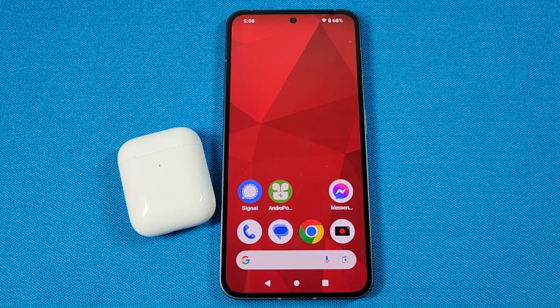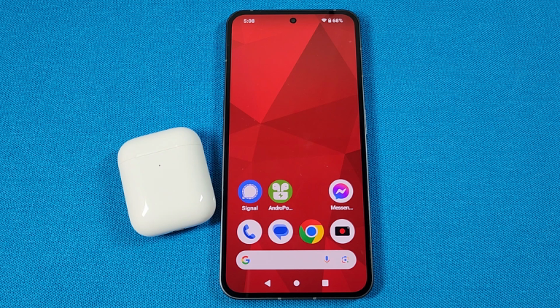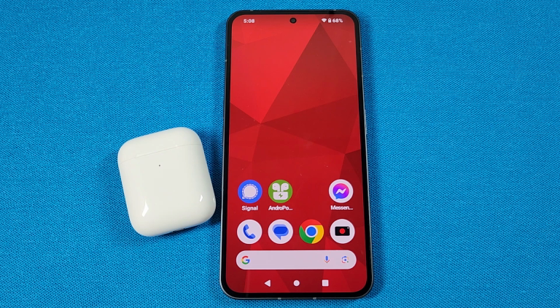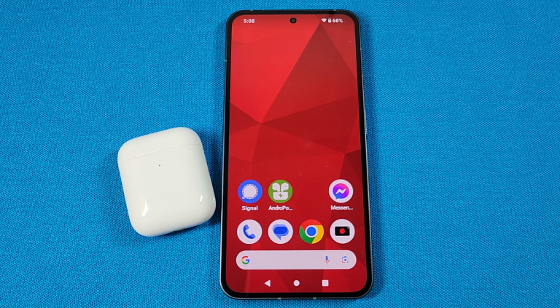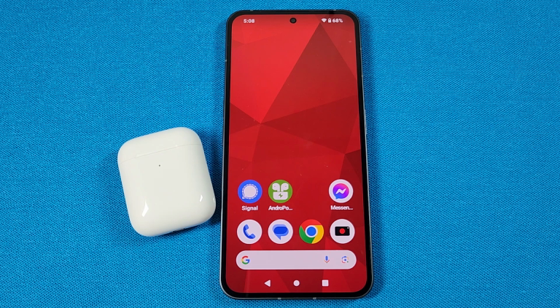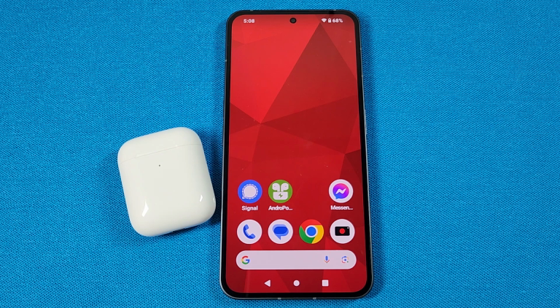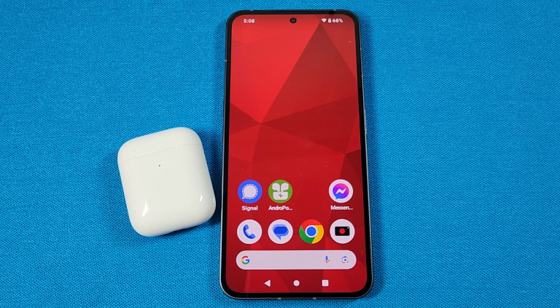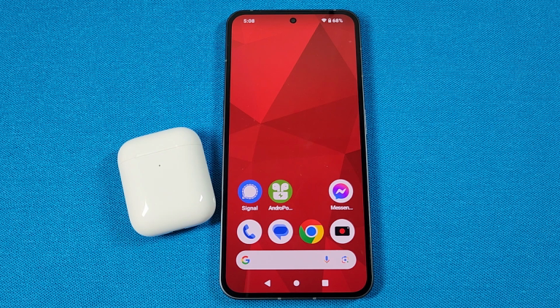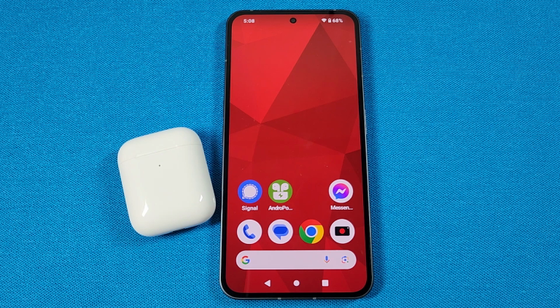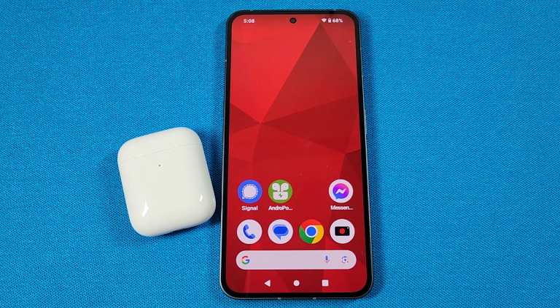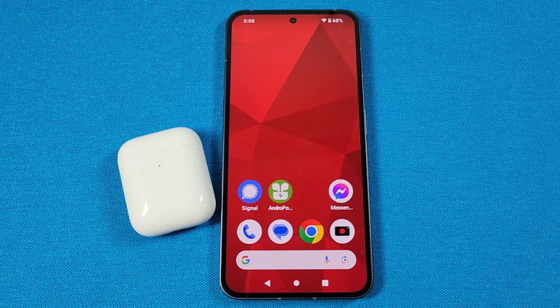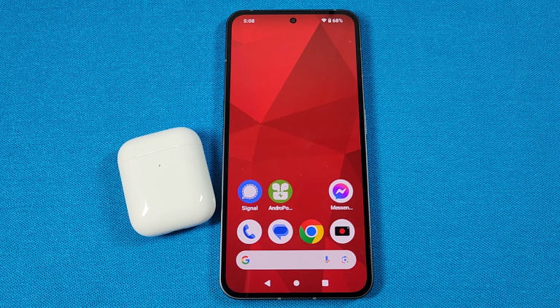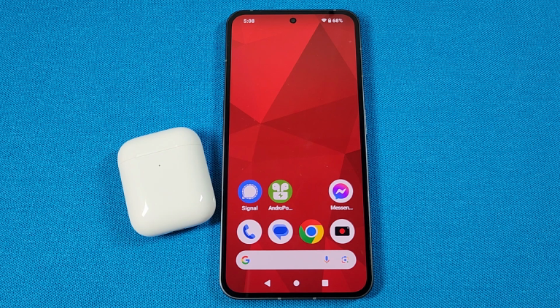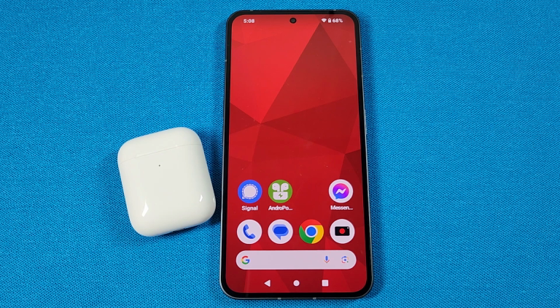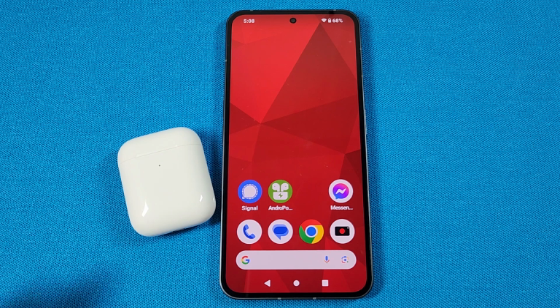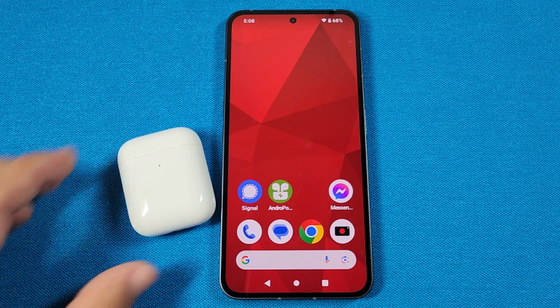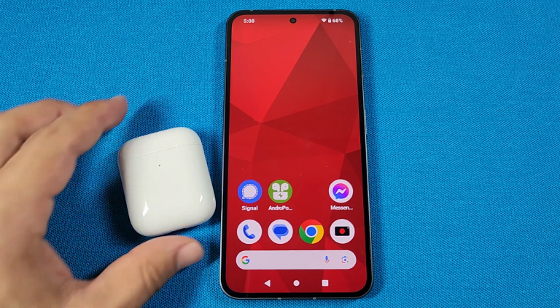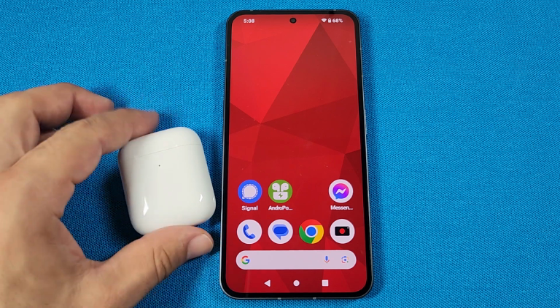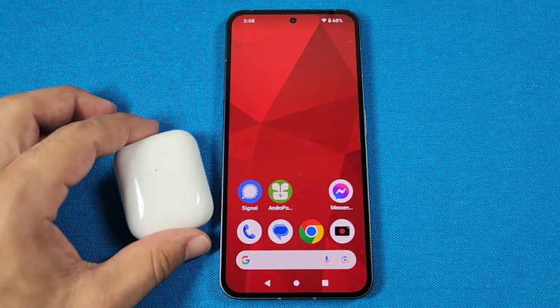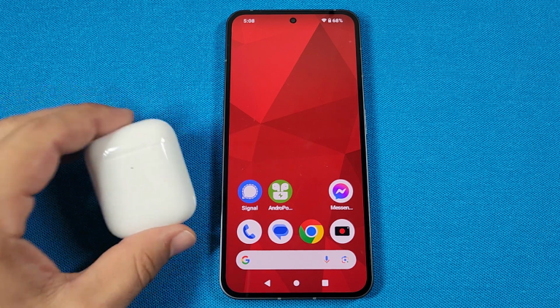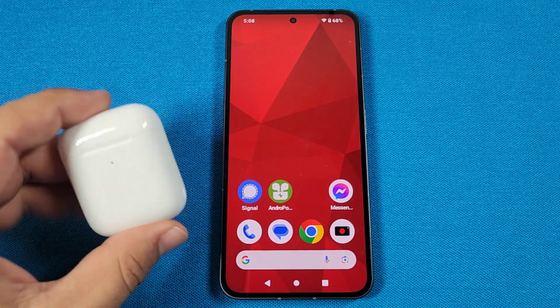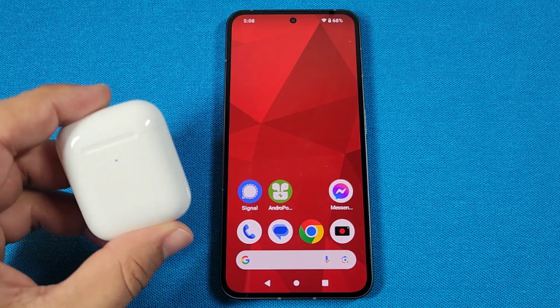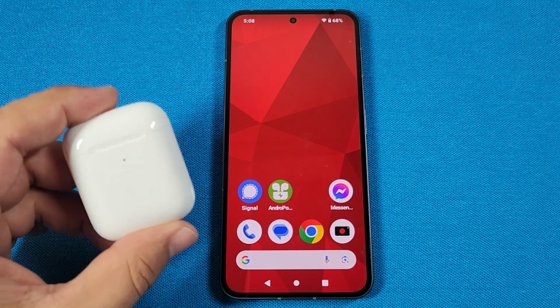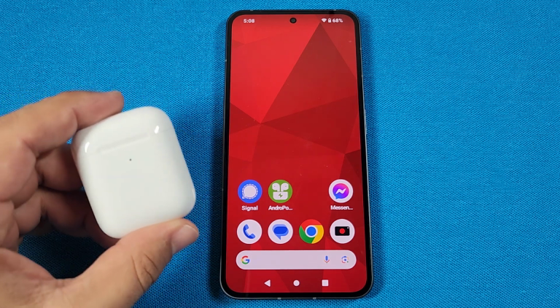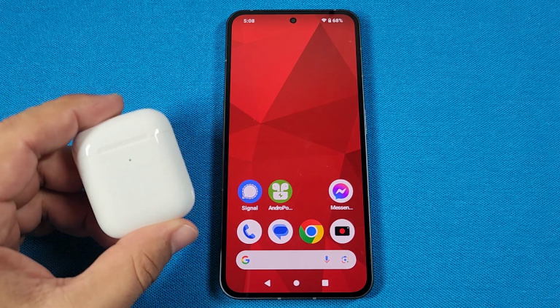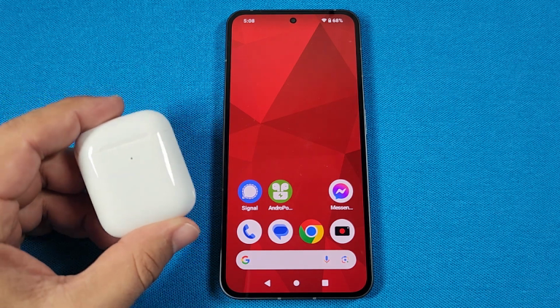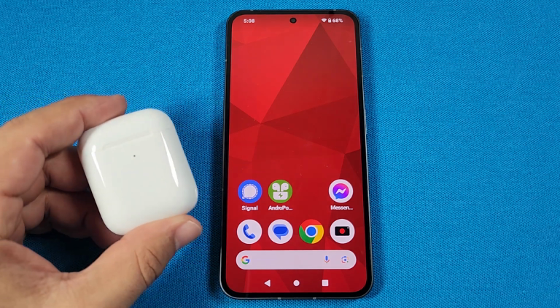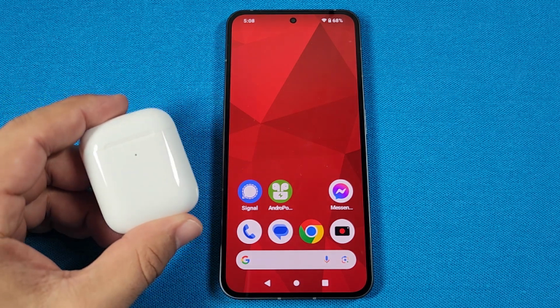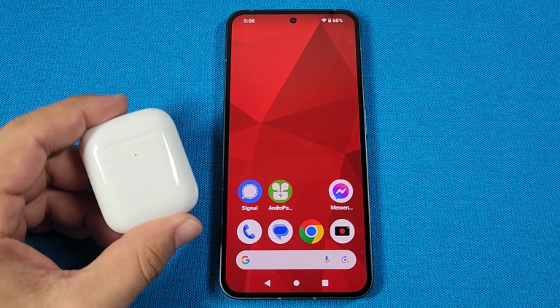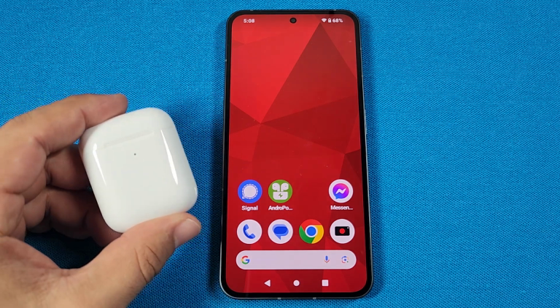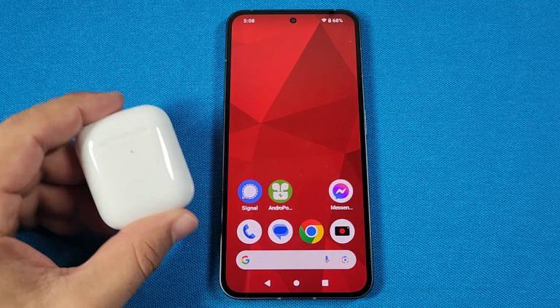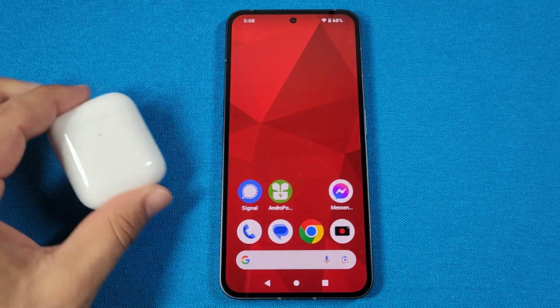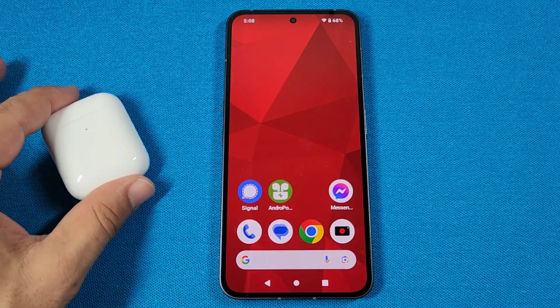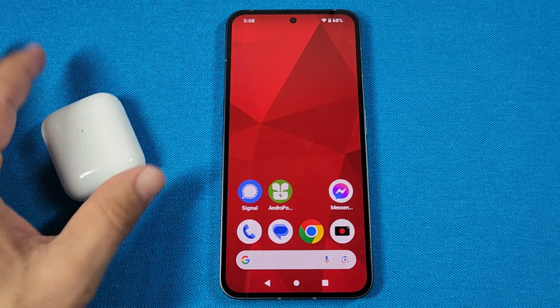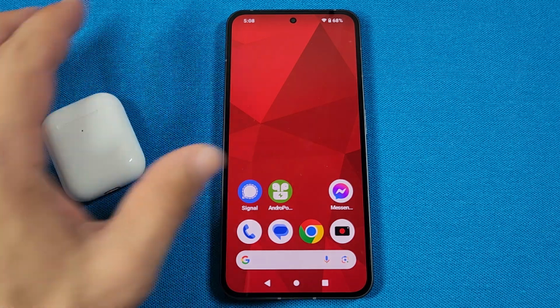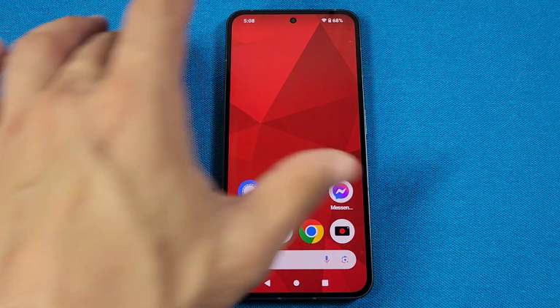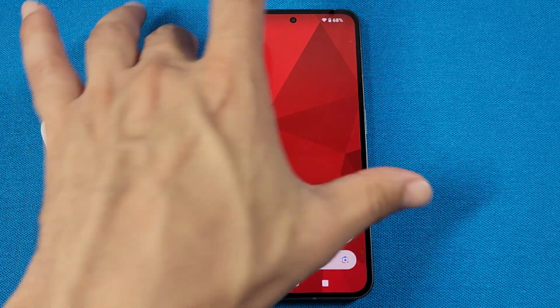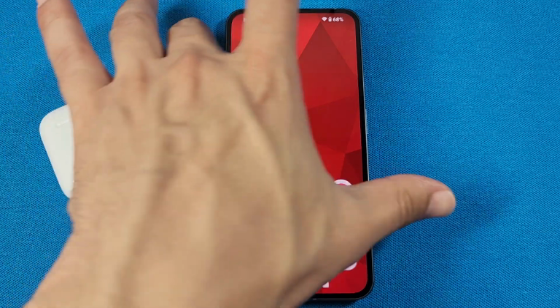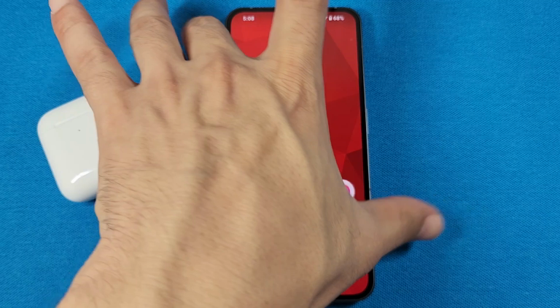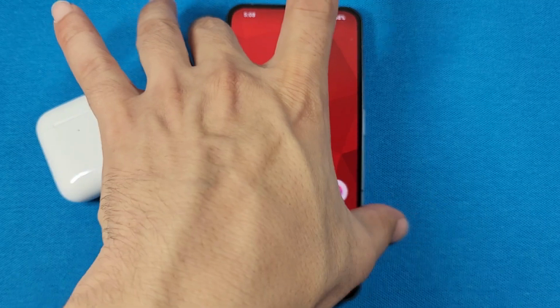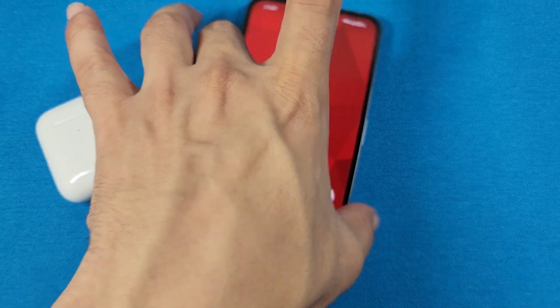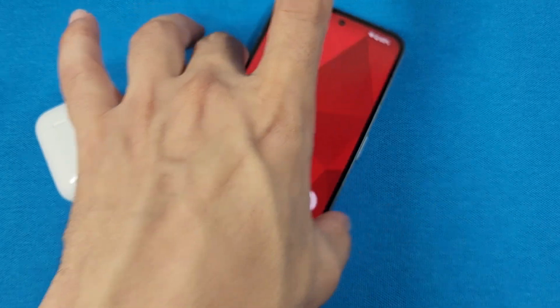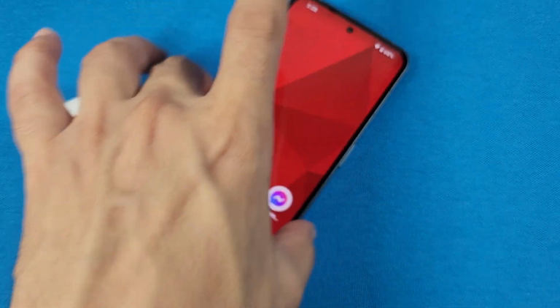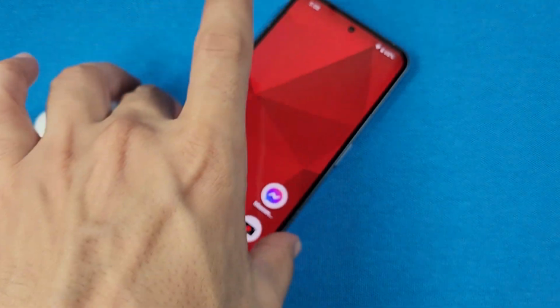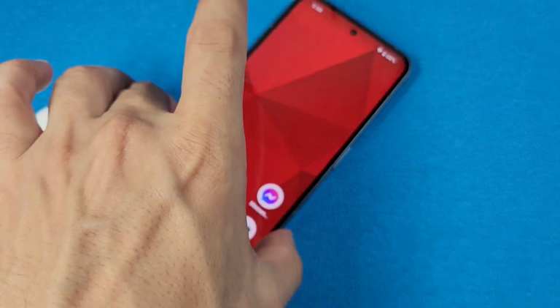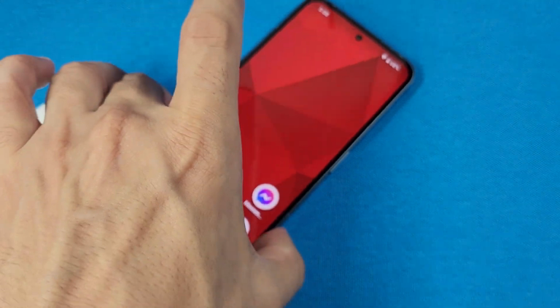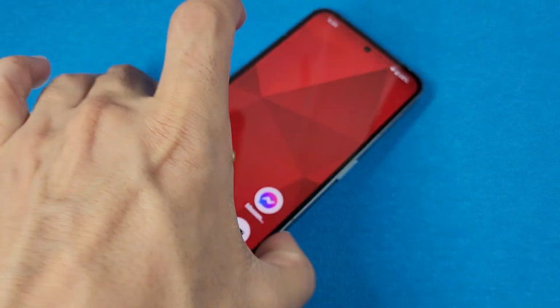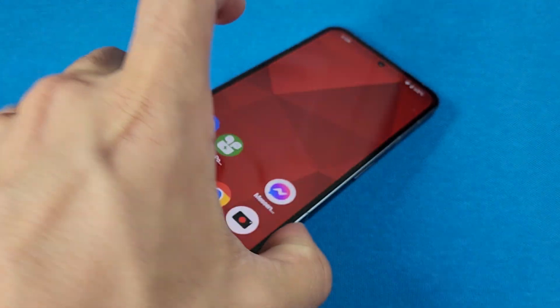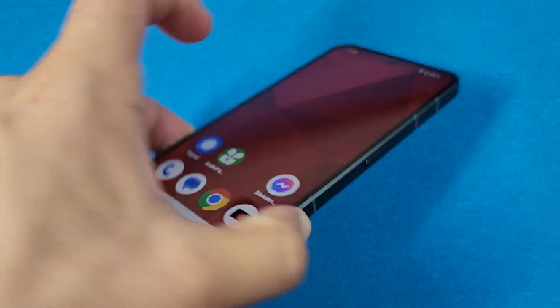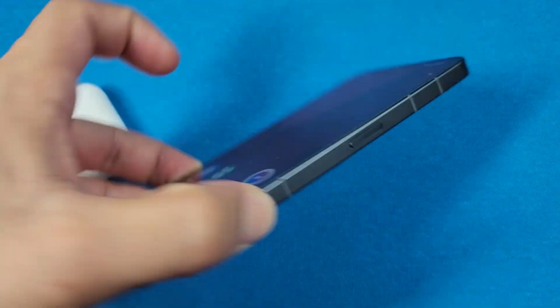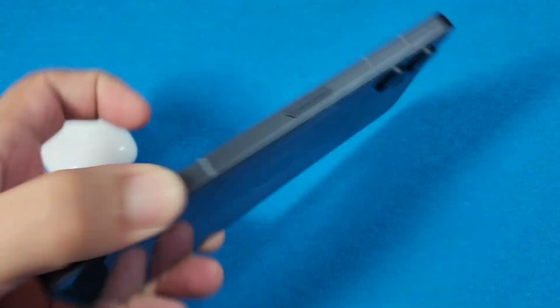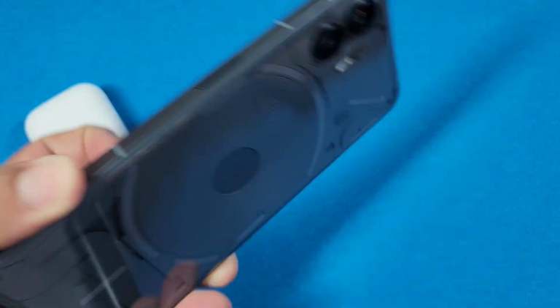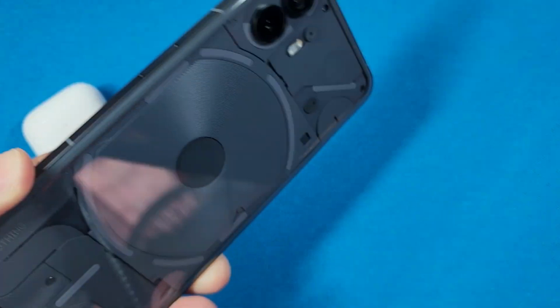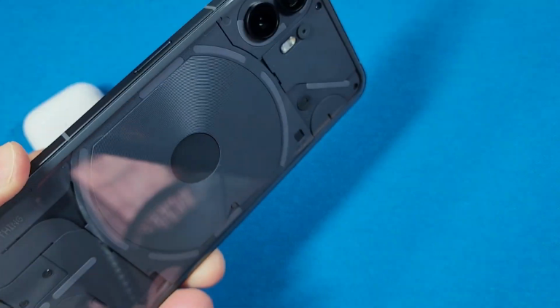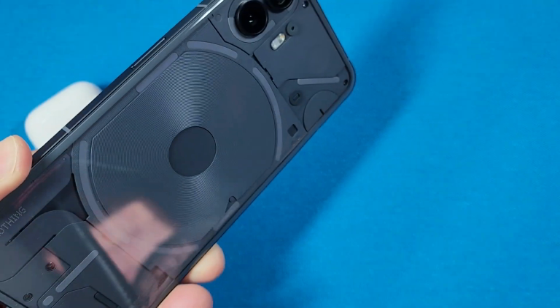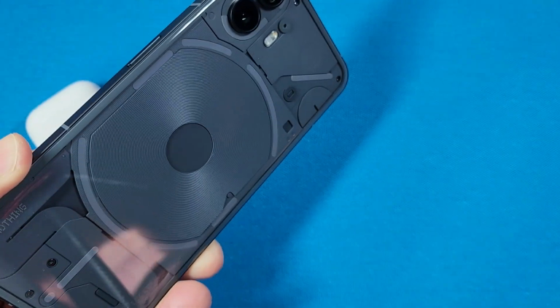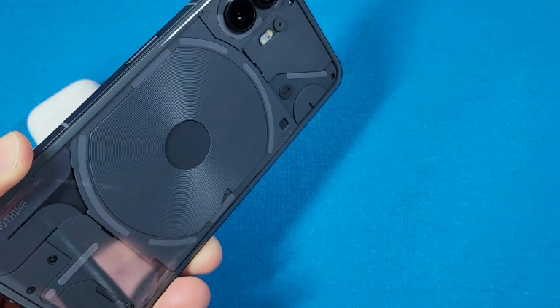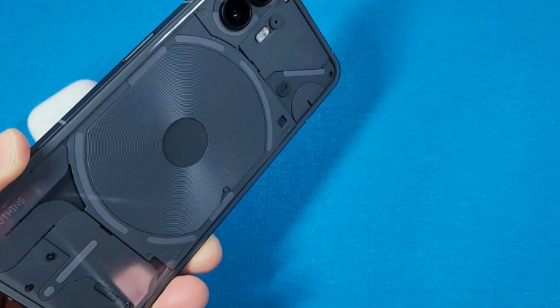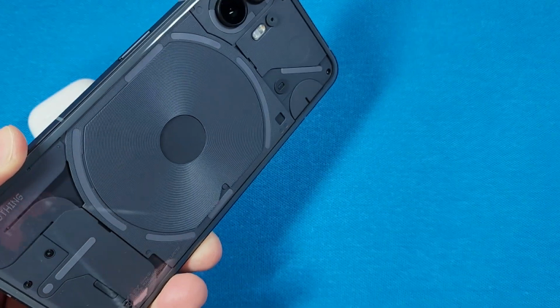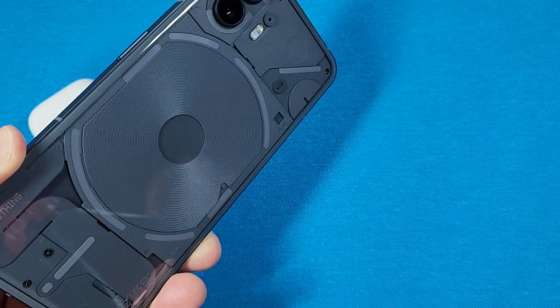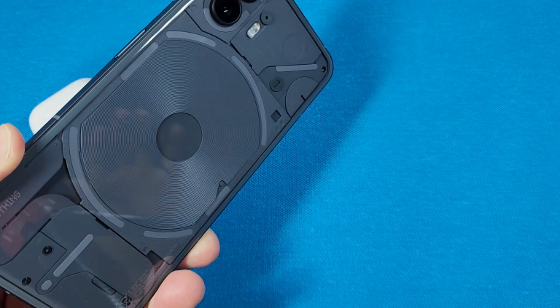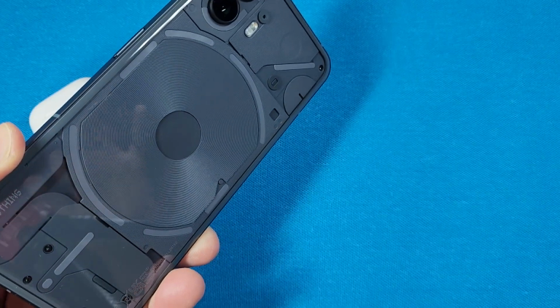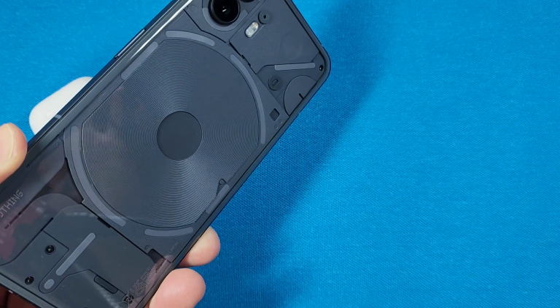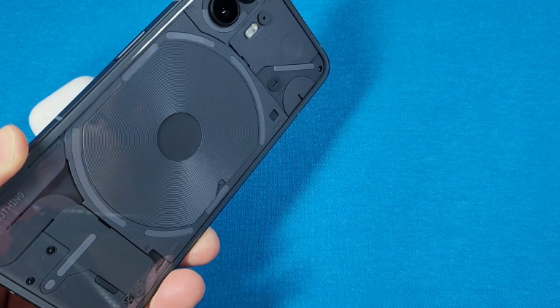How to pair the Apple AirPods, whether it's Gen 1 or Gen 2, with a Nothing Phone 2. Let's get started.